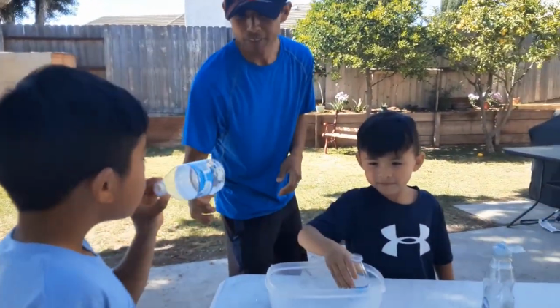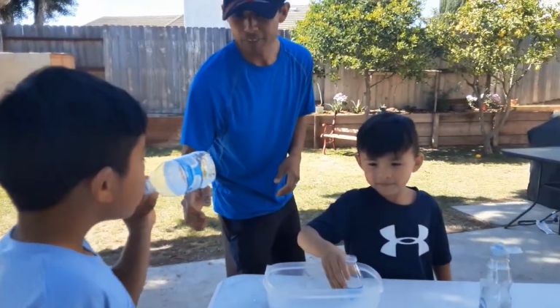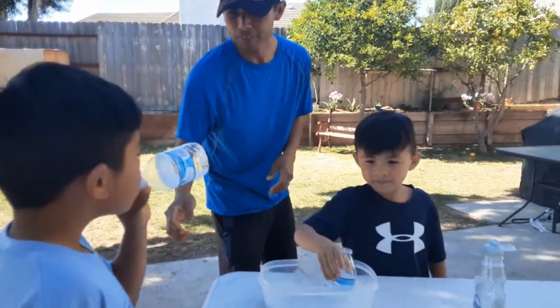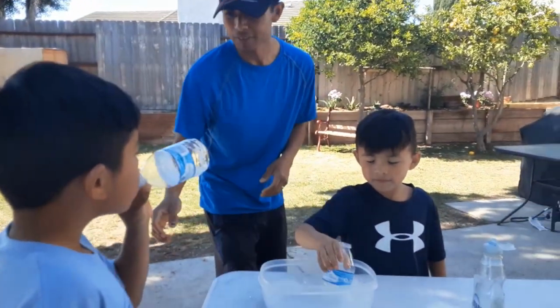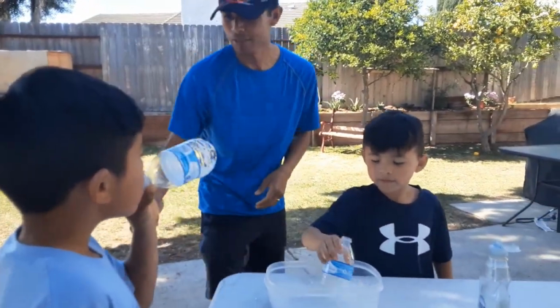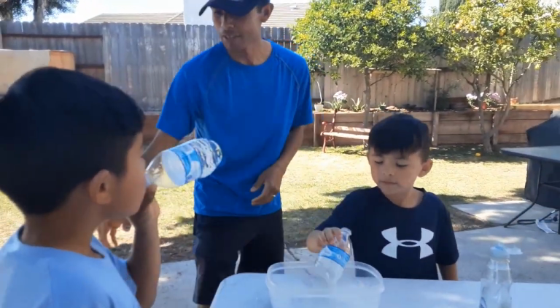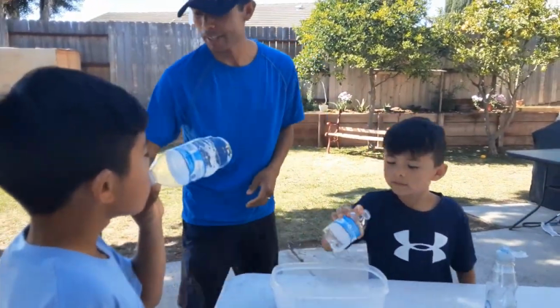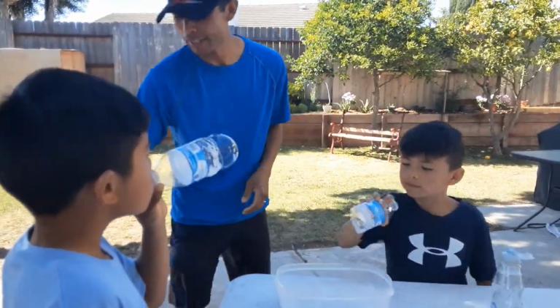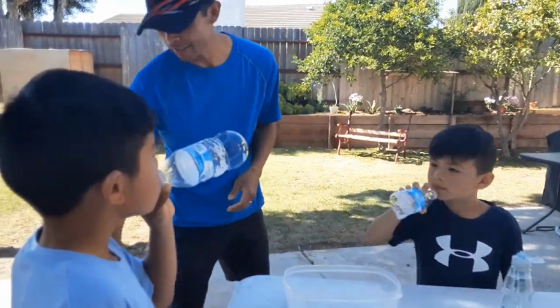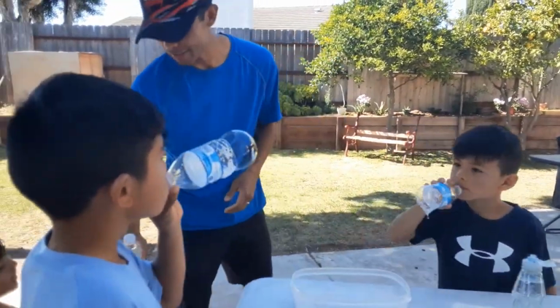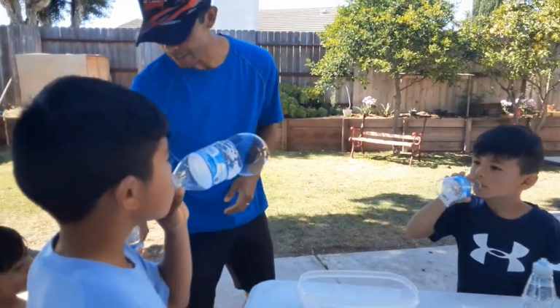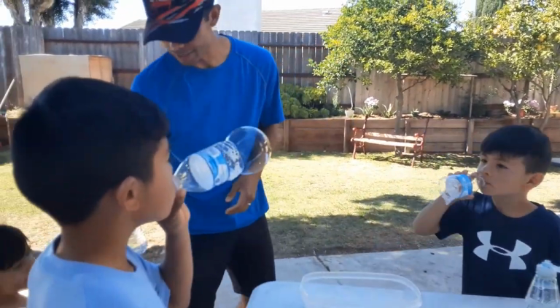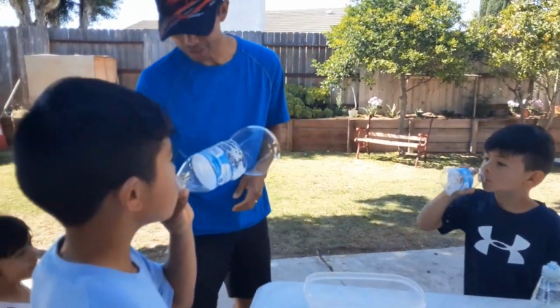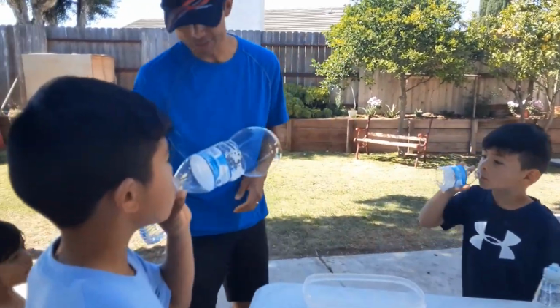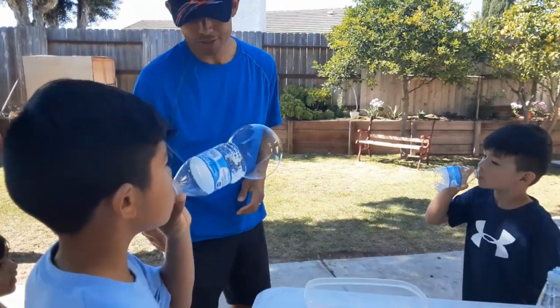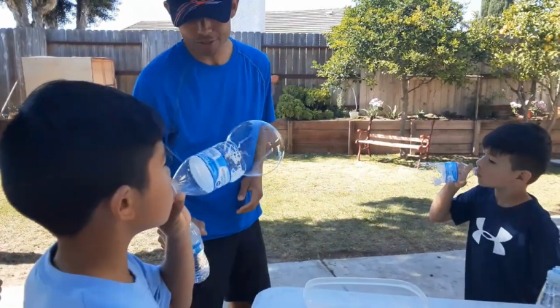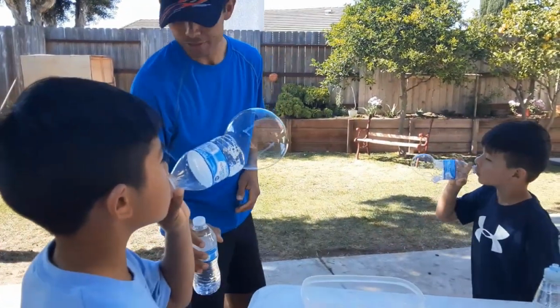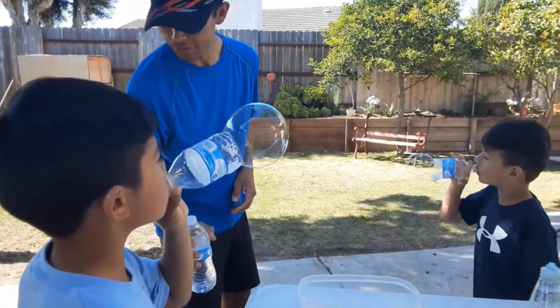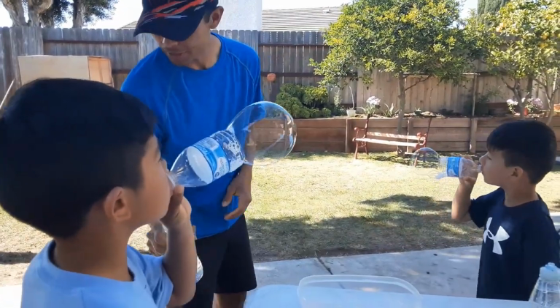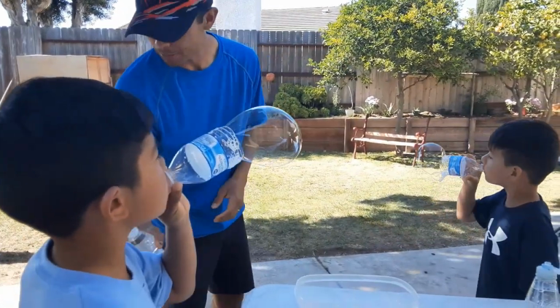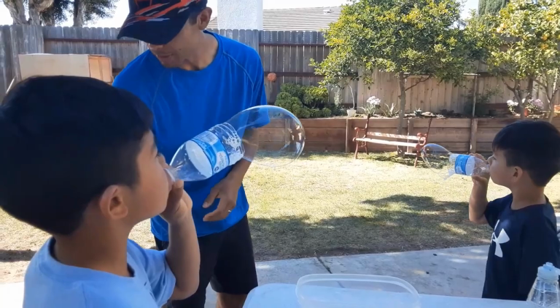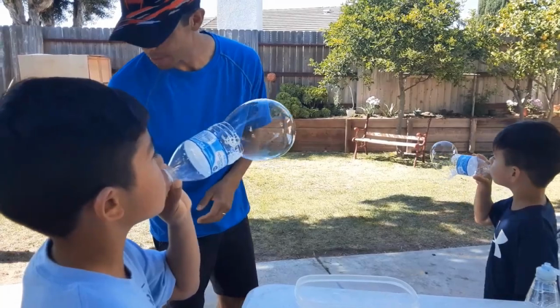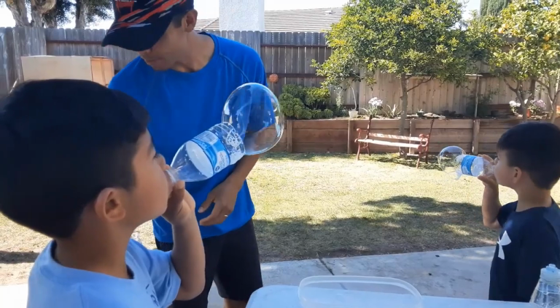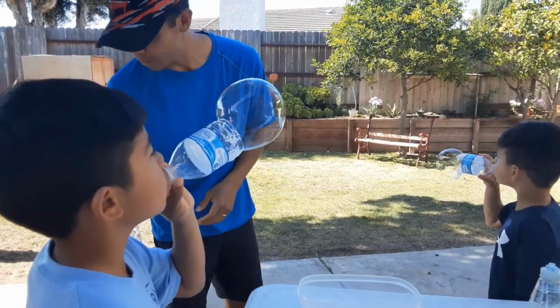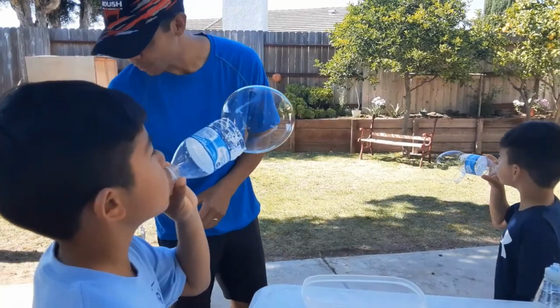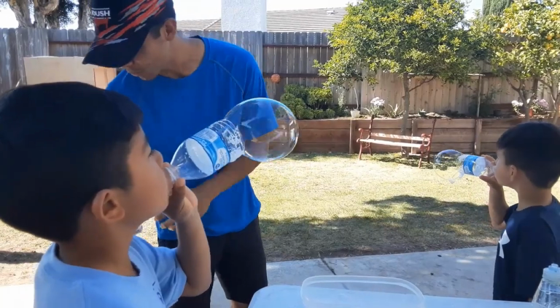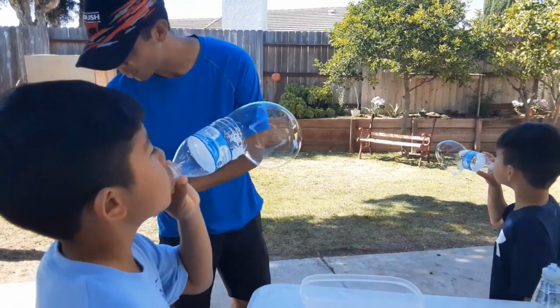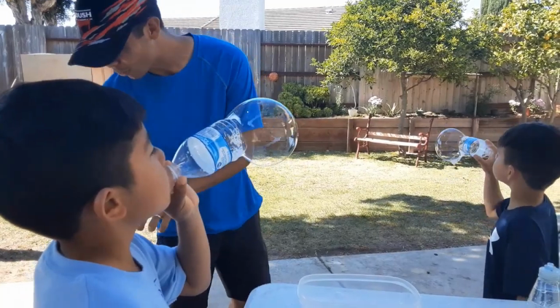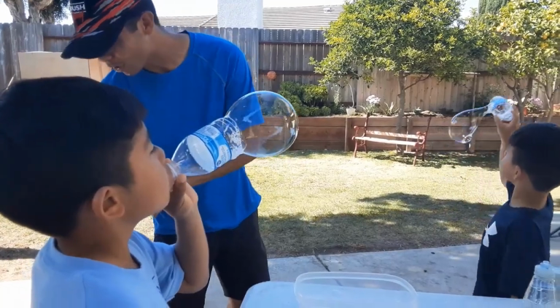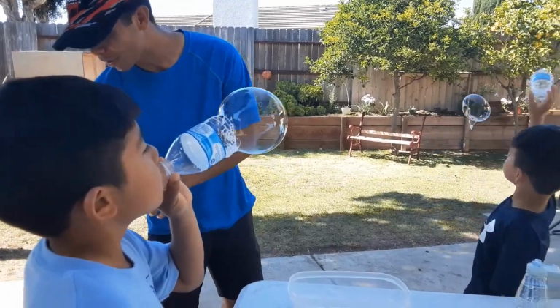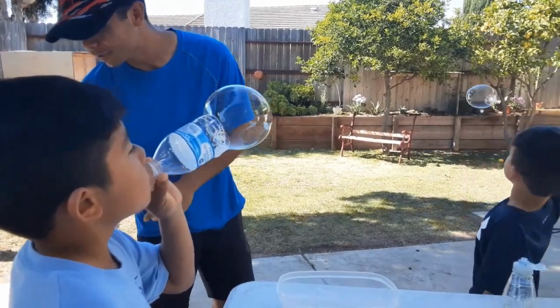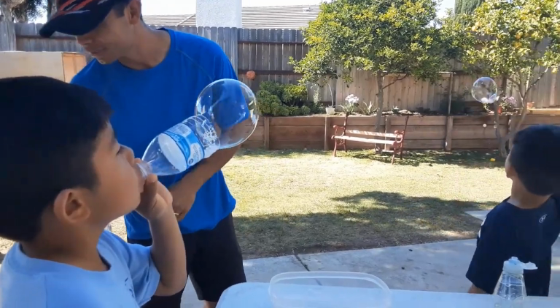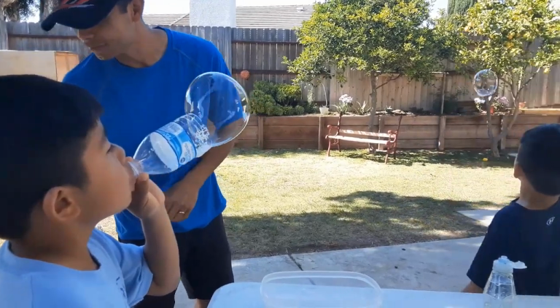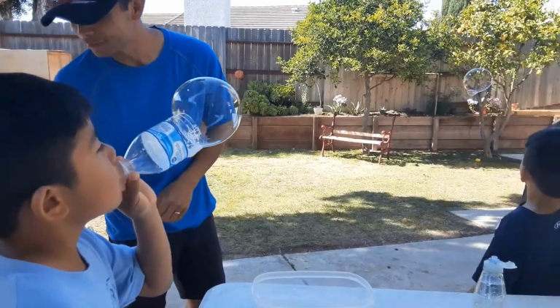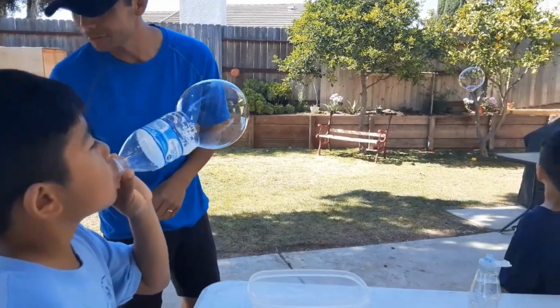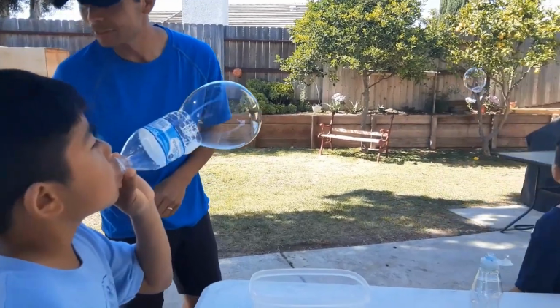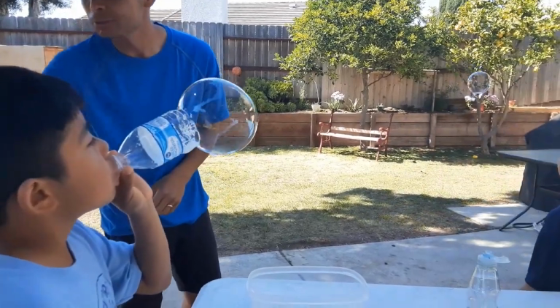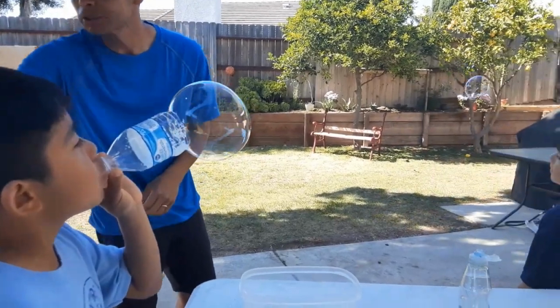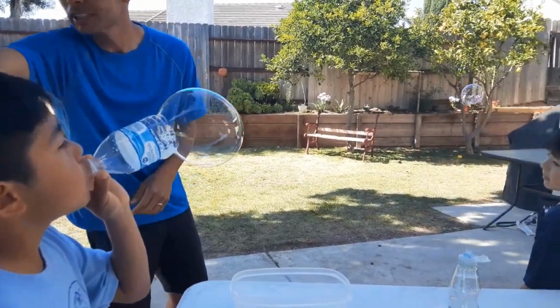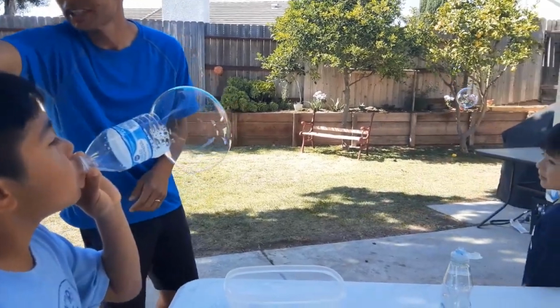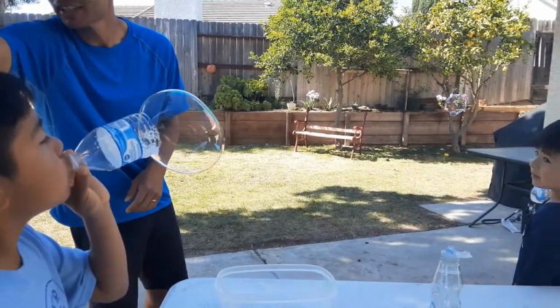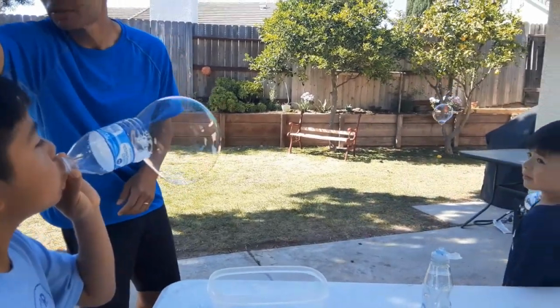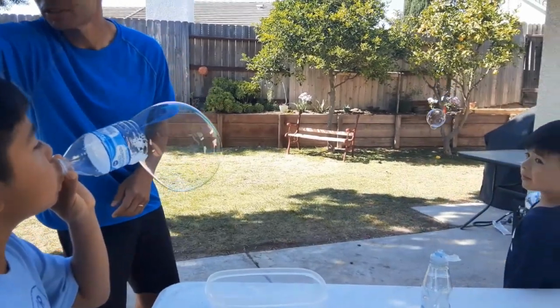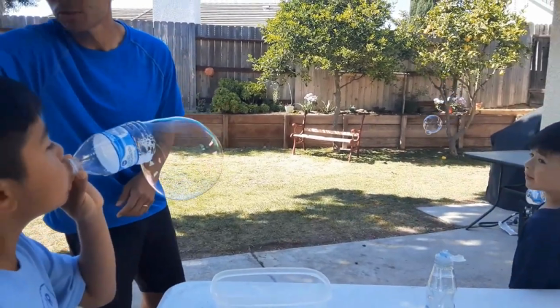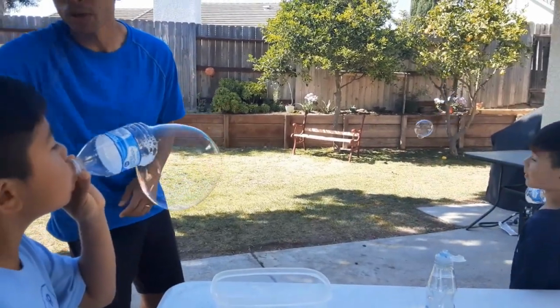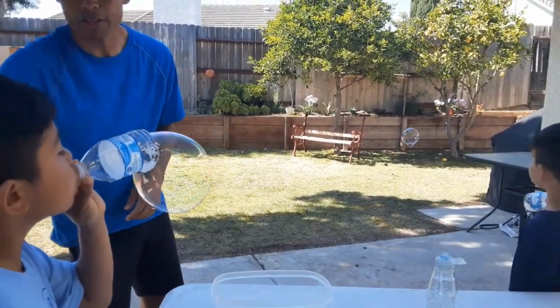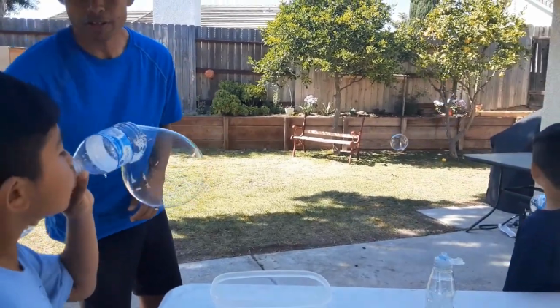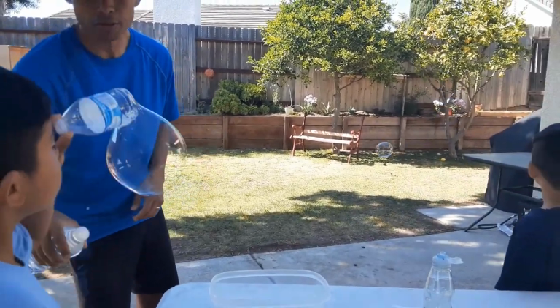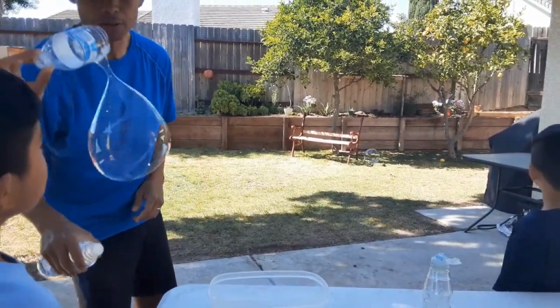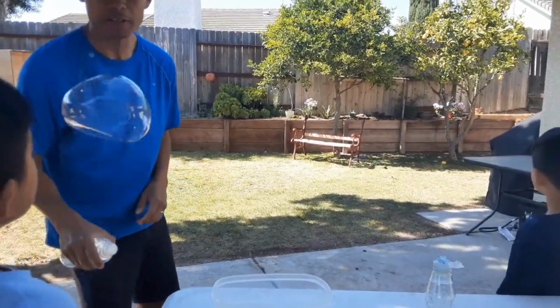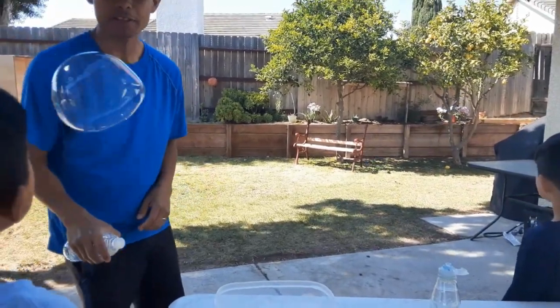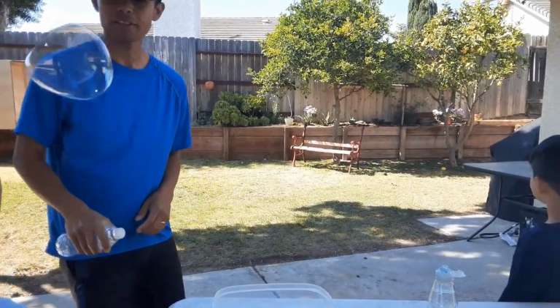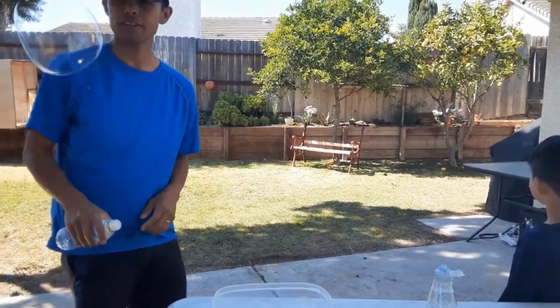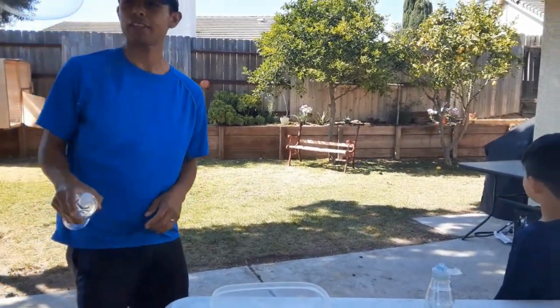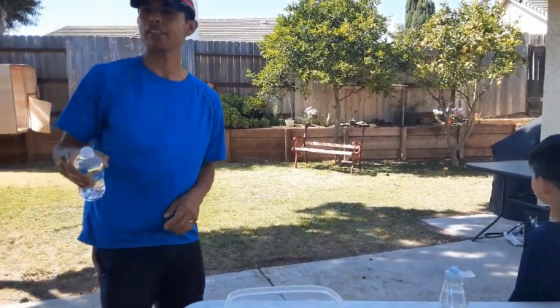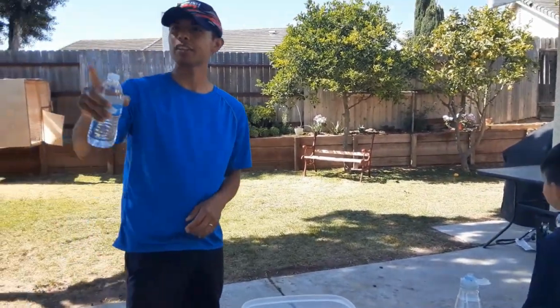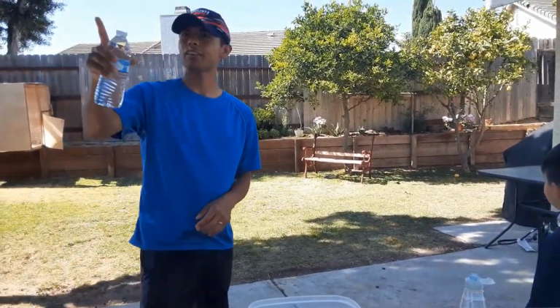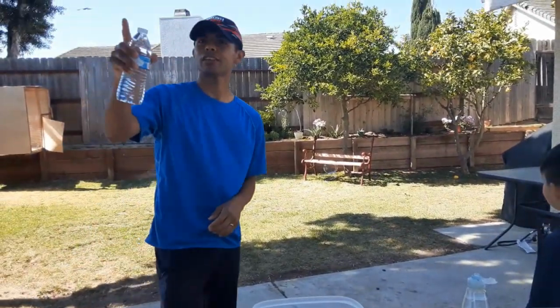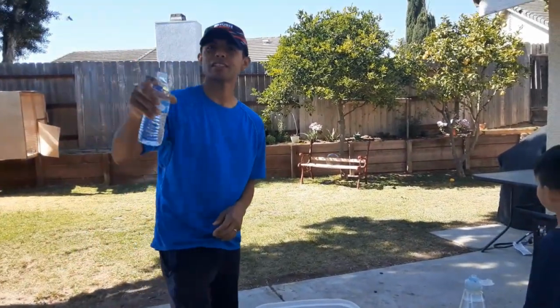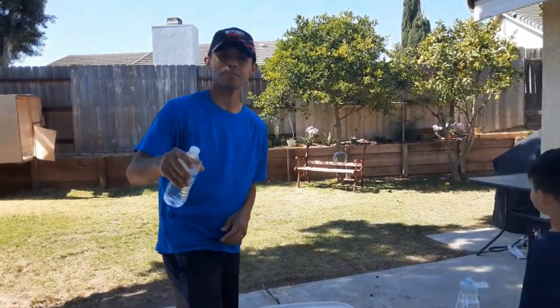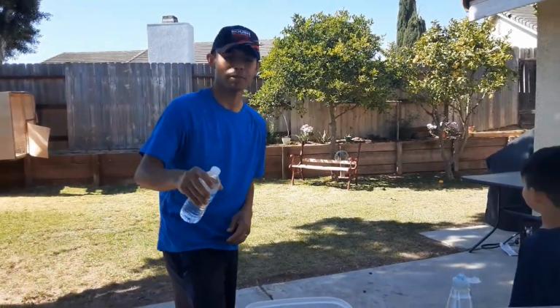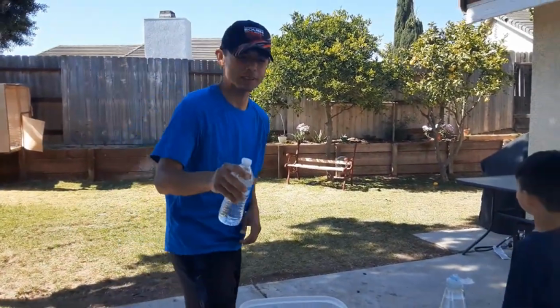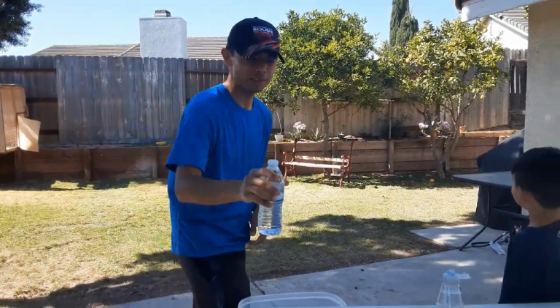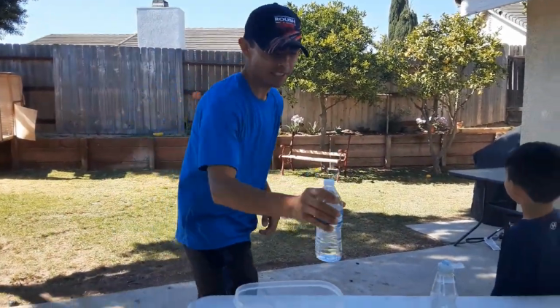Let me try that. Give me an empty one with no water — one right there with no water. No water. There you go. That's a big one.